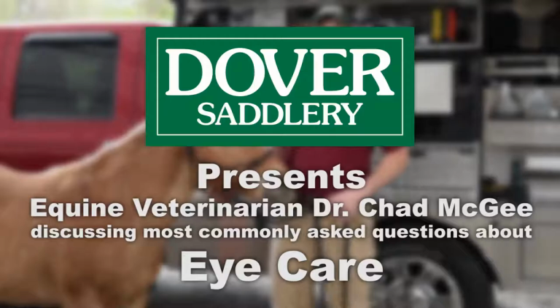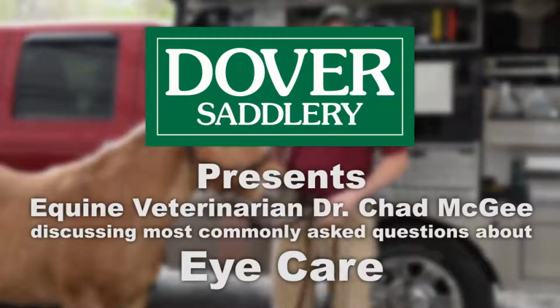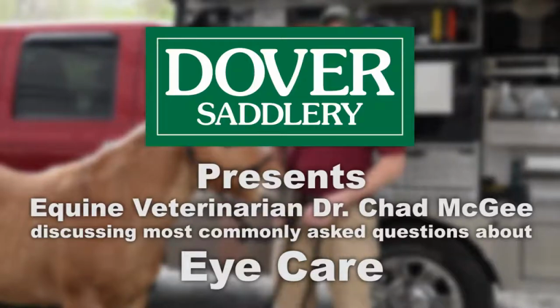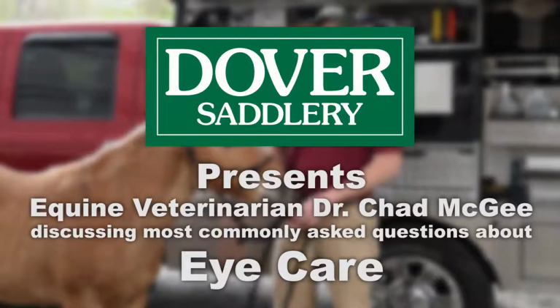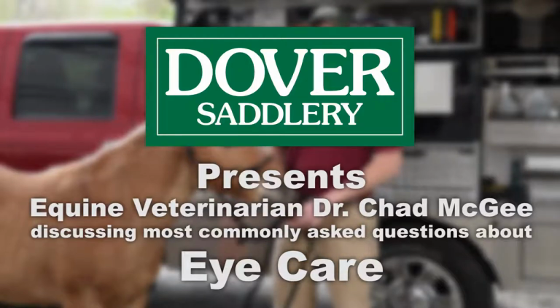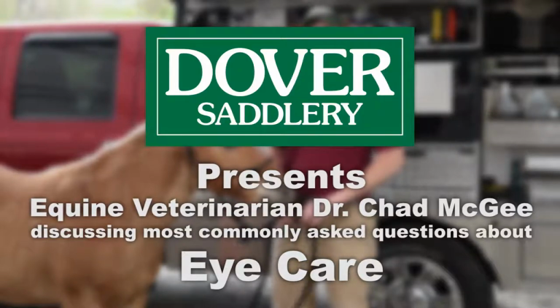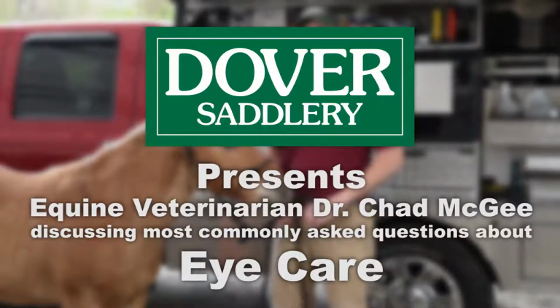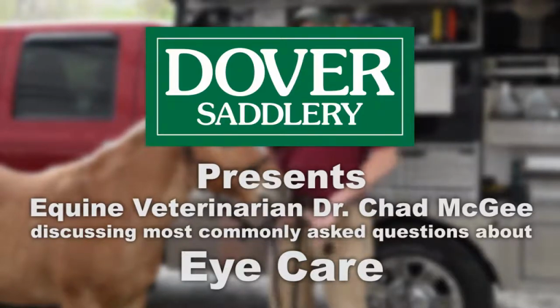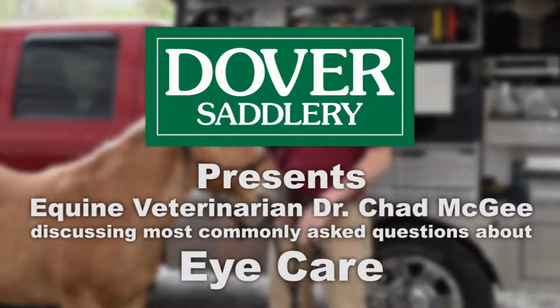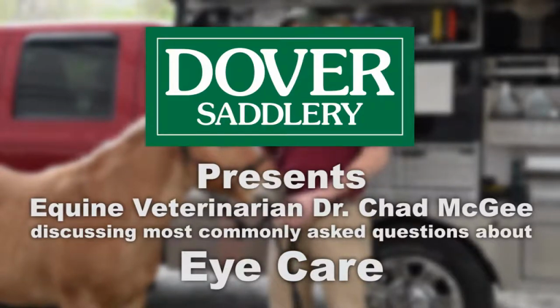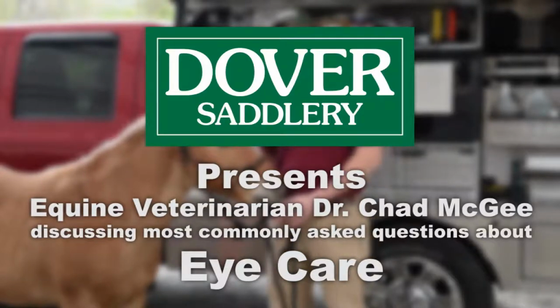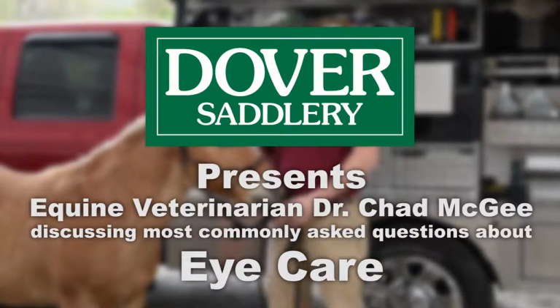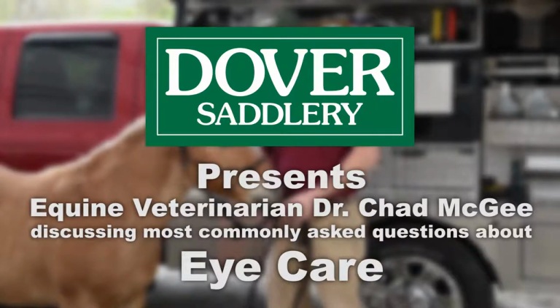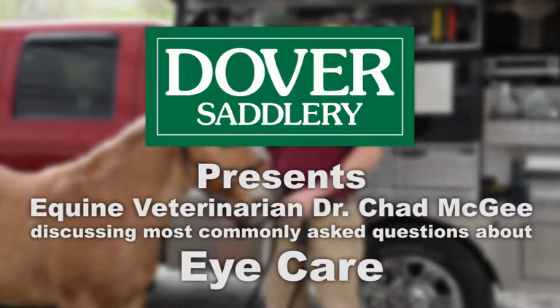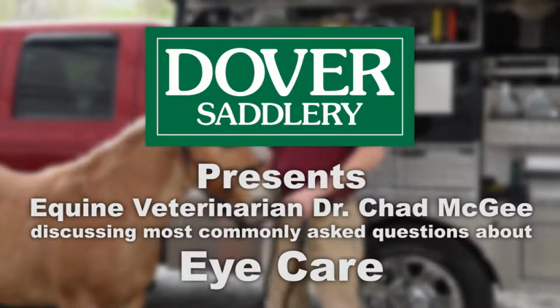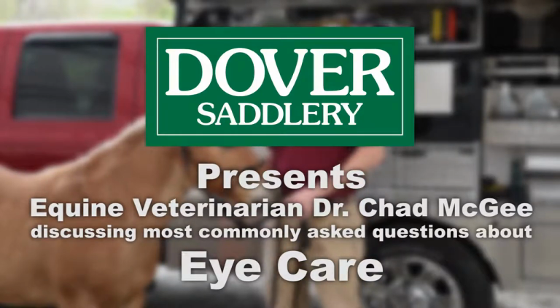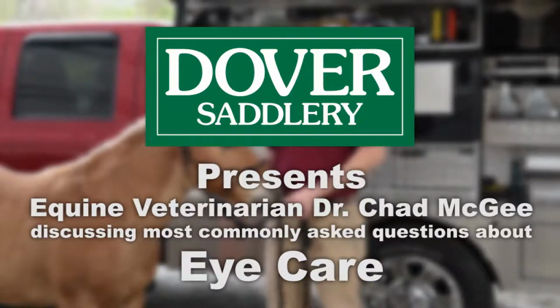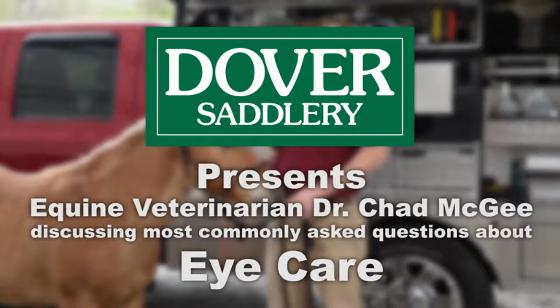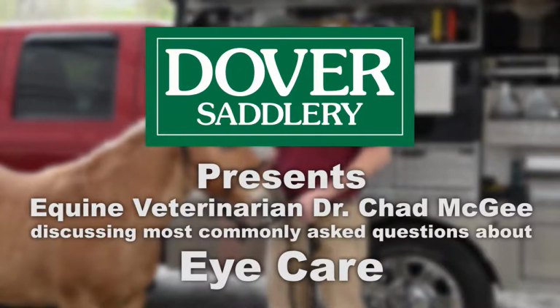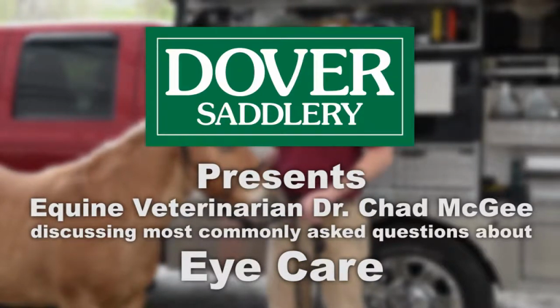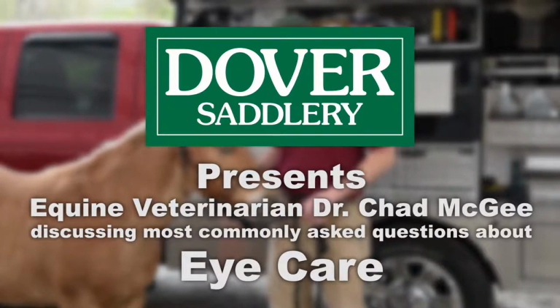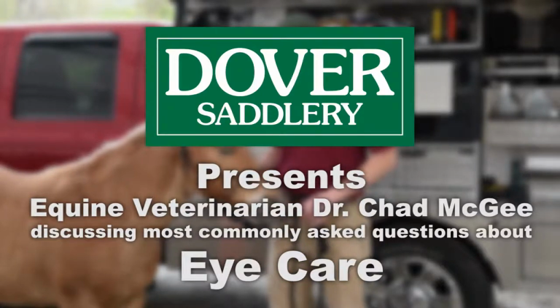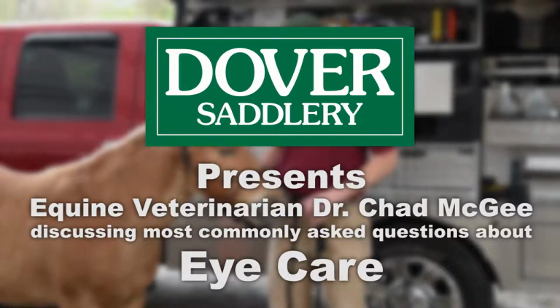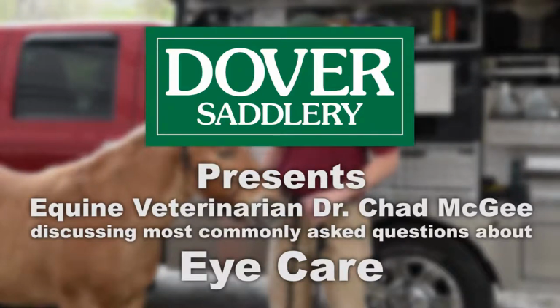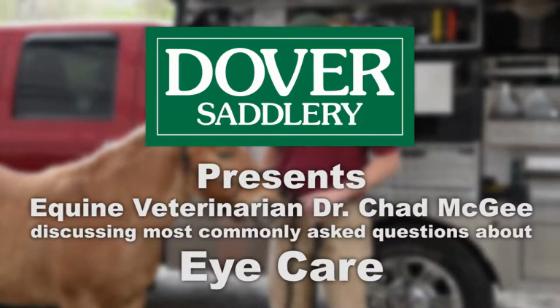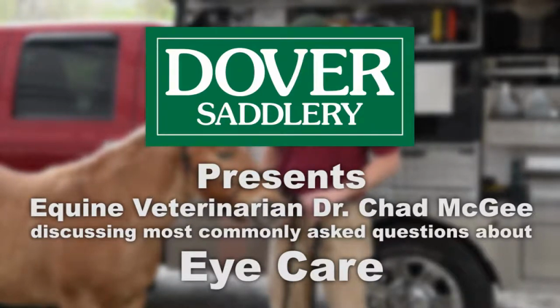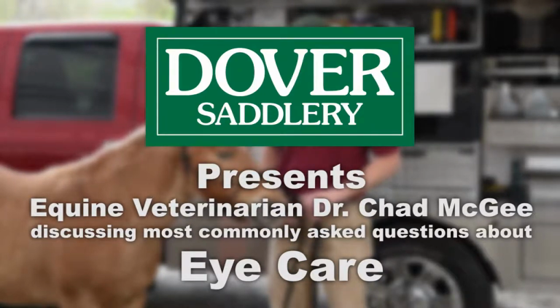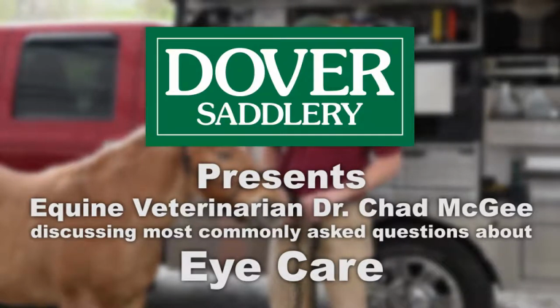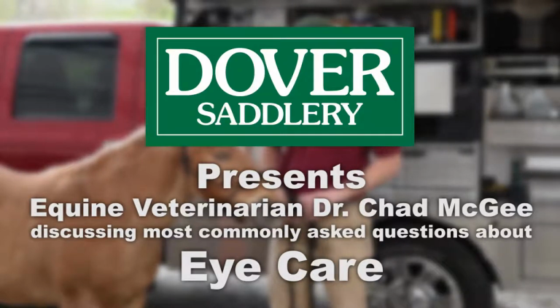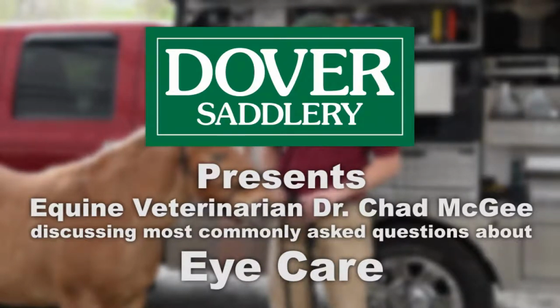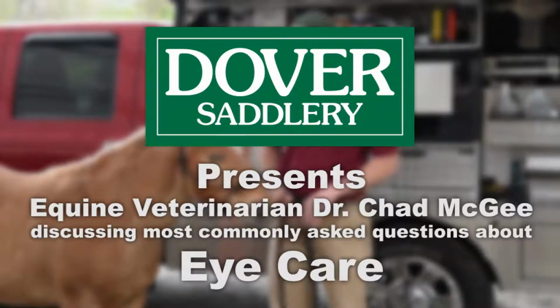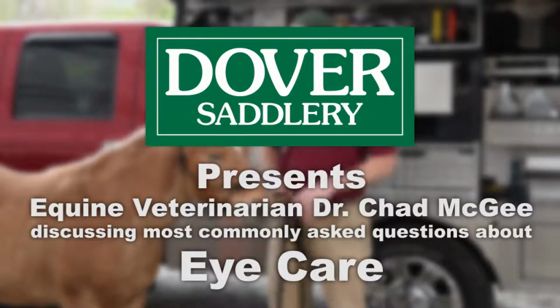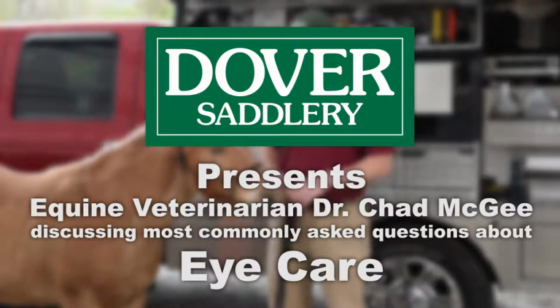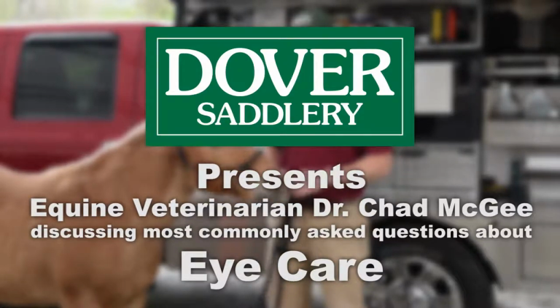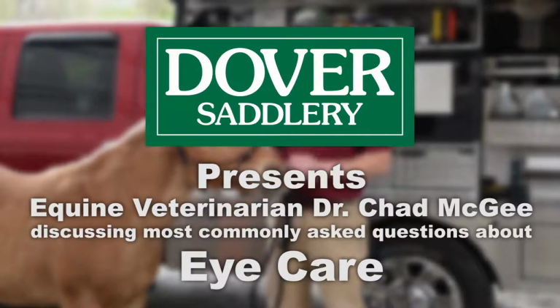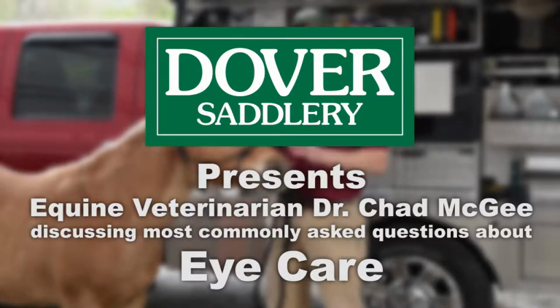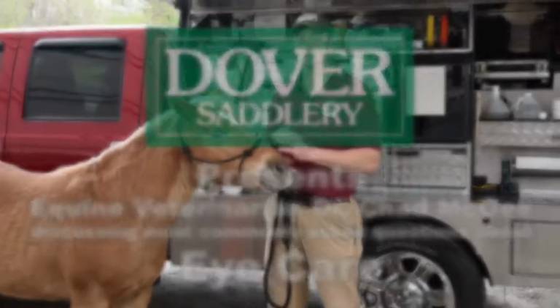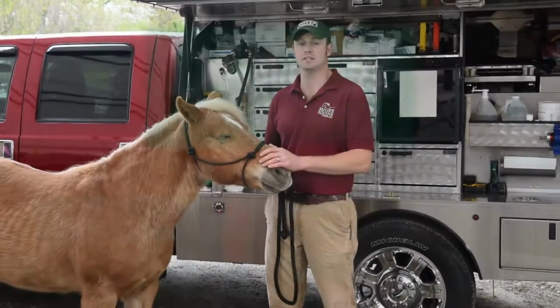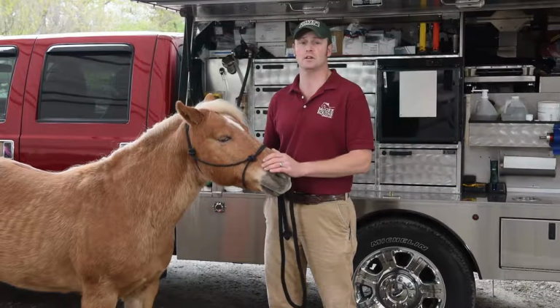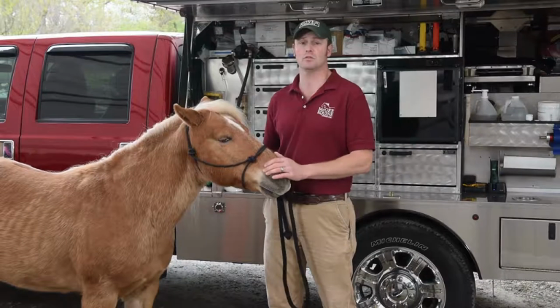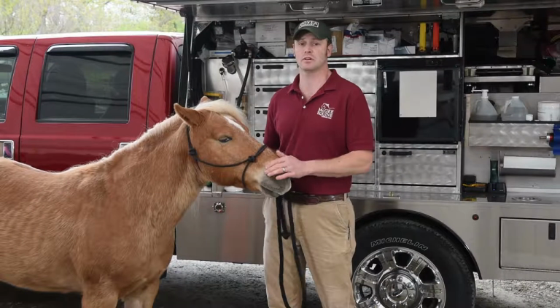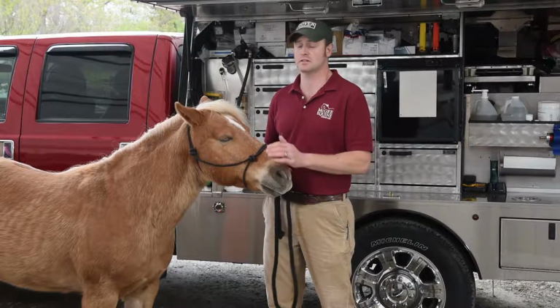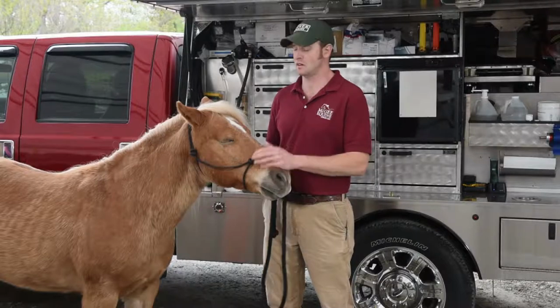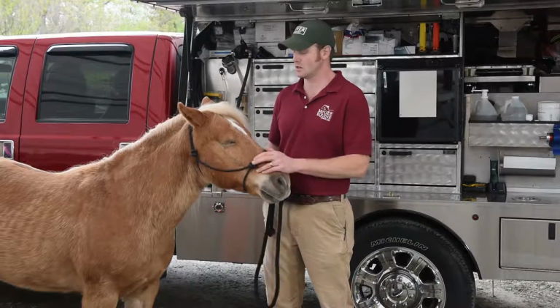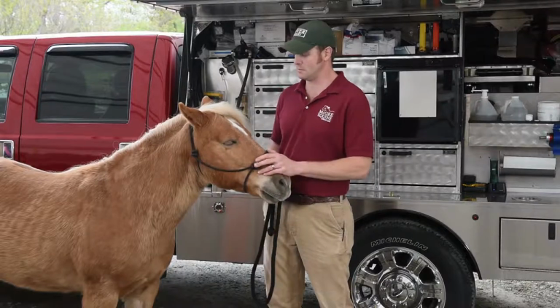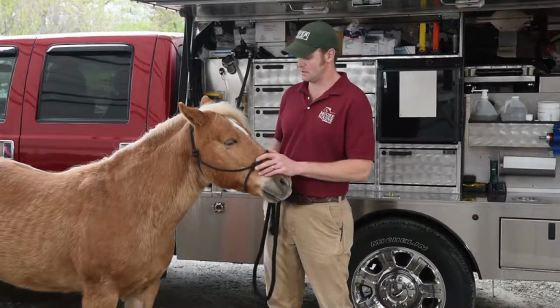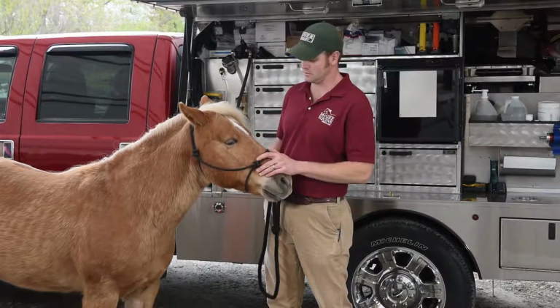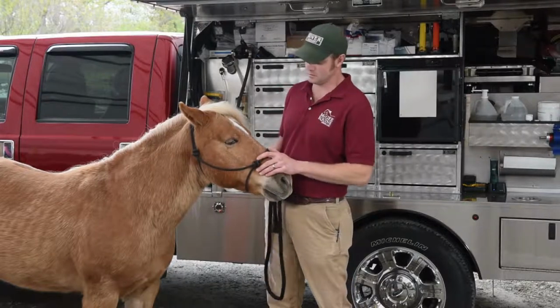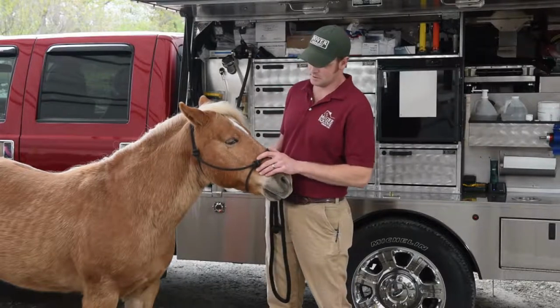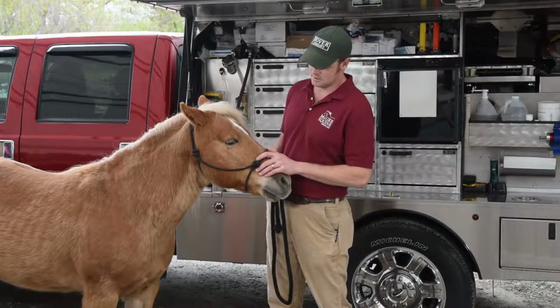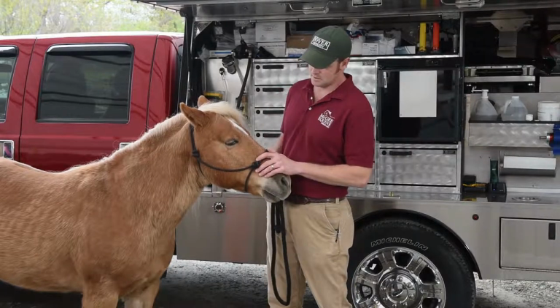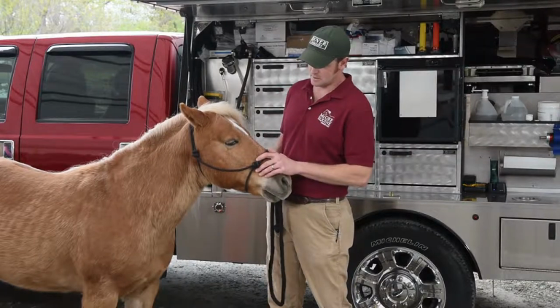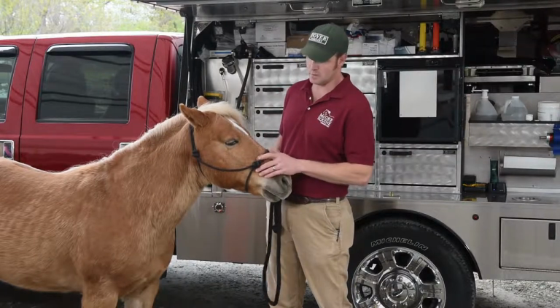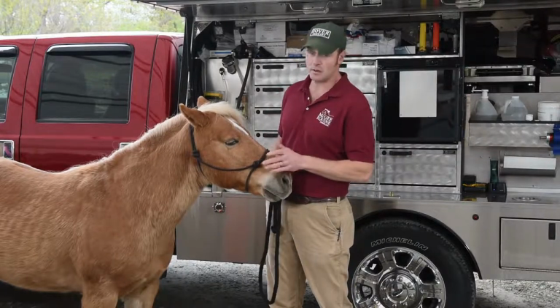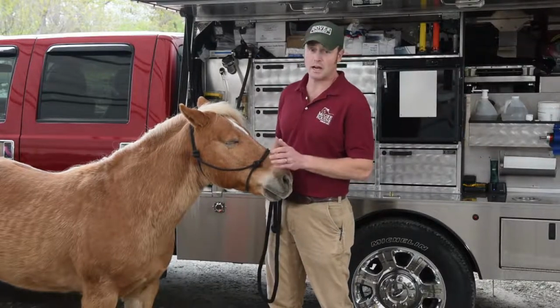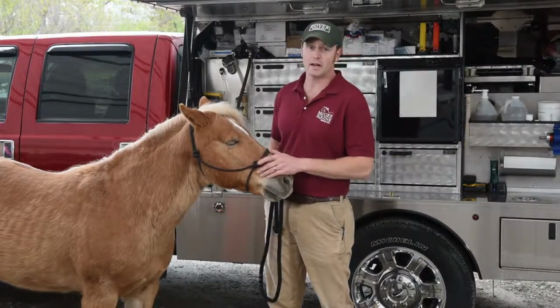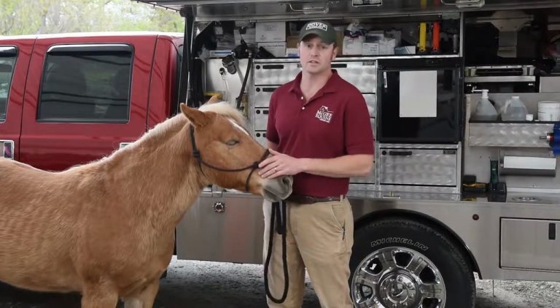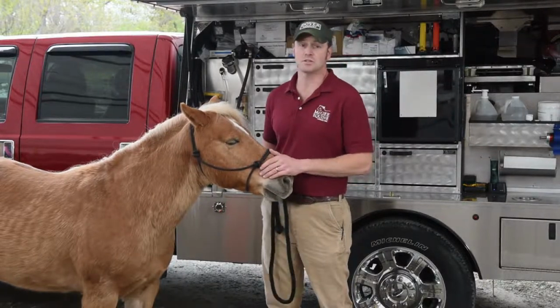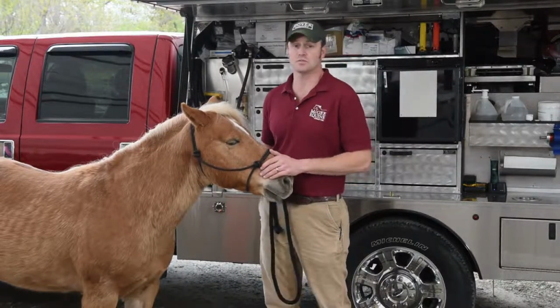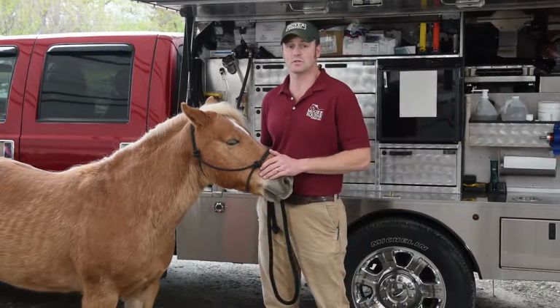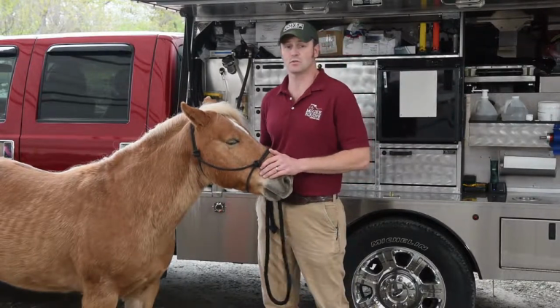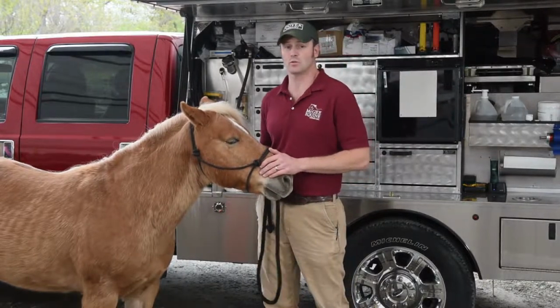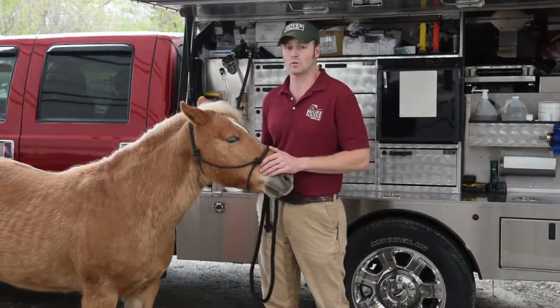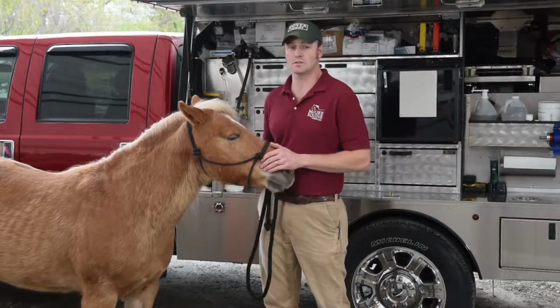Hi, Dr. Chad McGee here again and we're here with Angel, and today we're going to talk about eye issues with your horse.